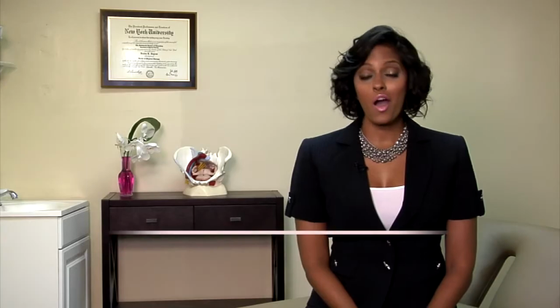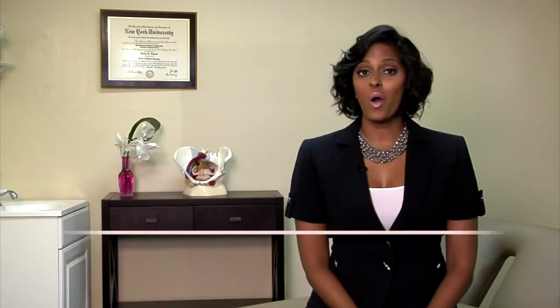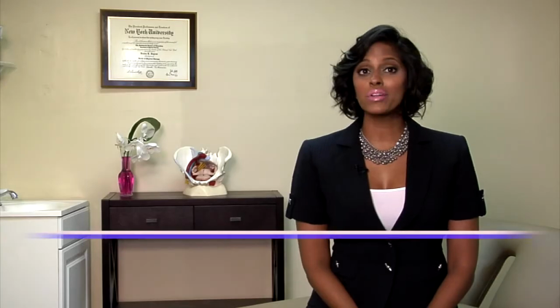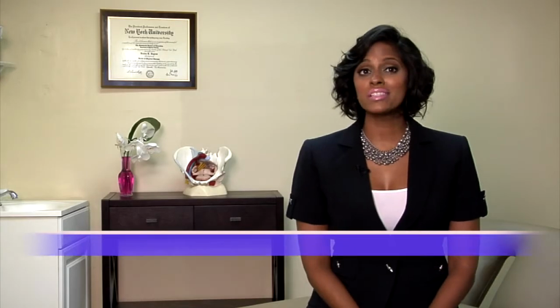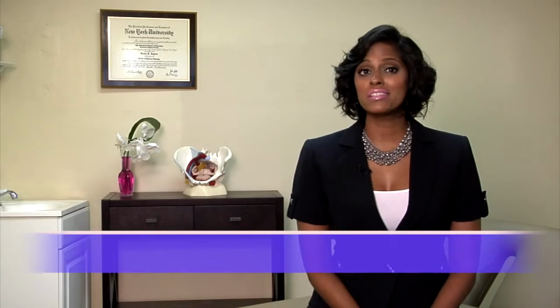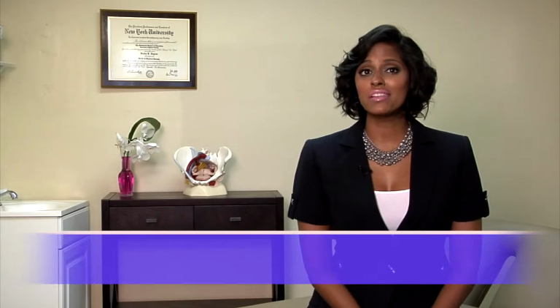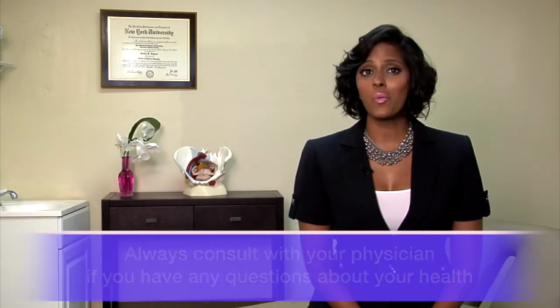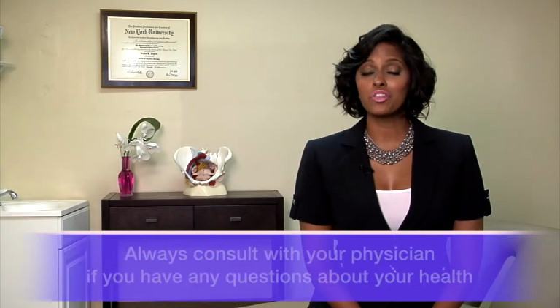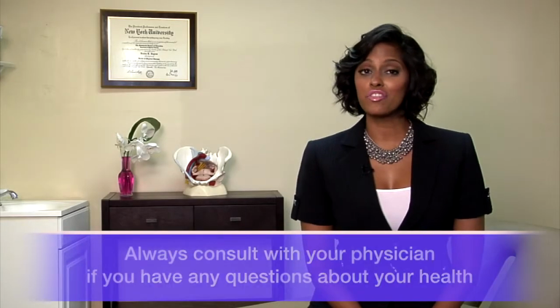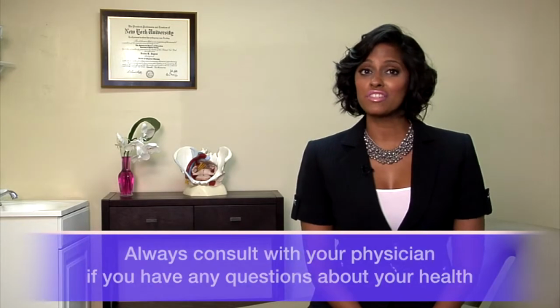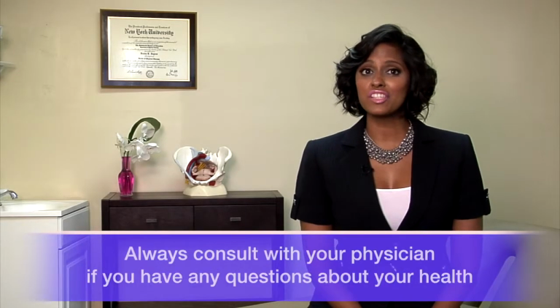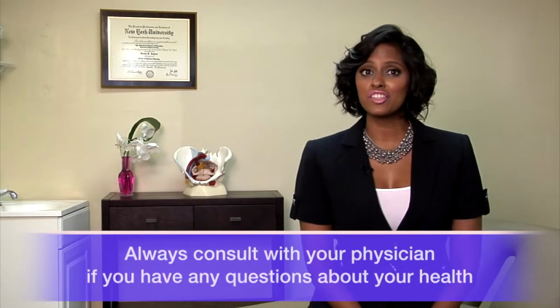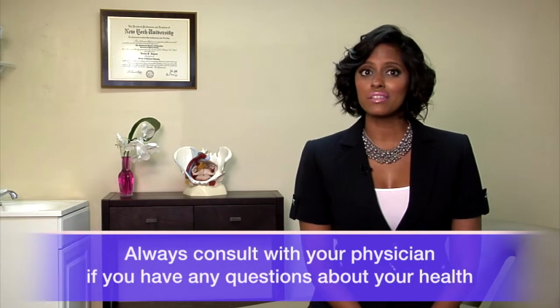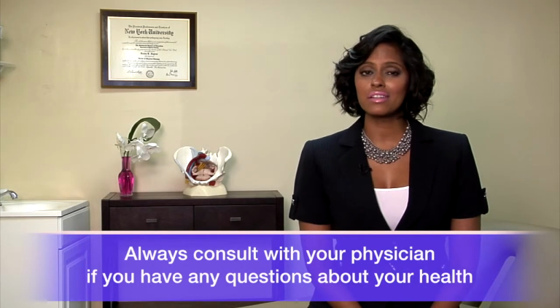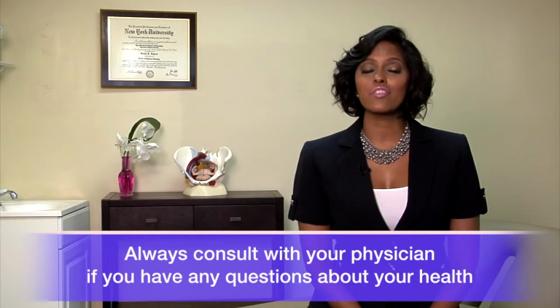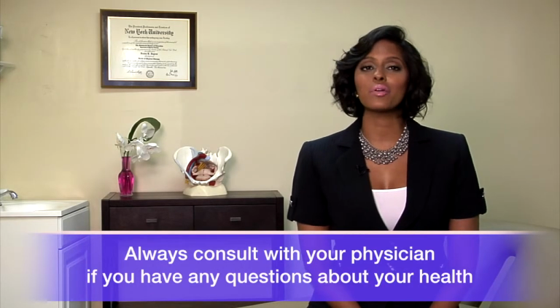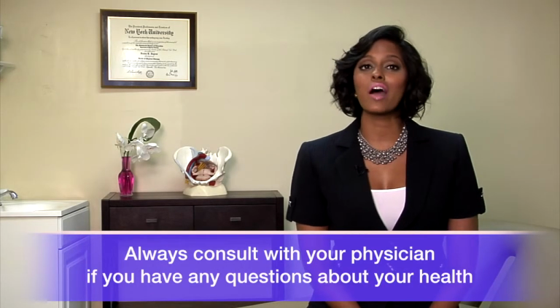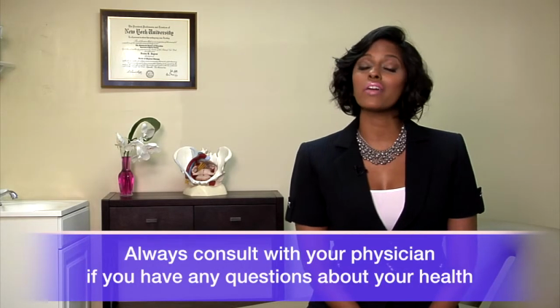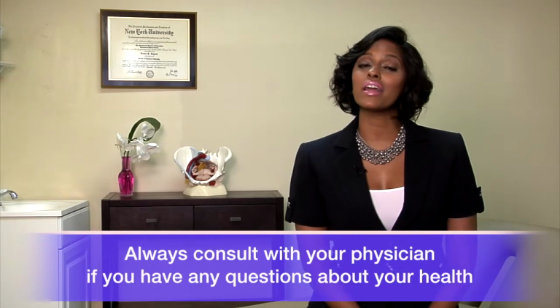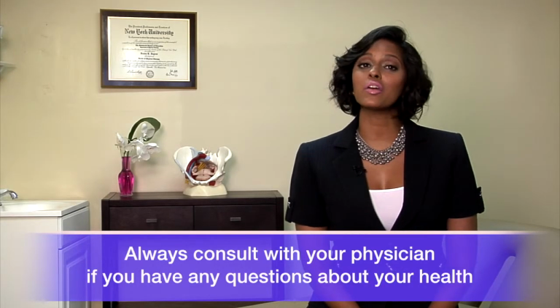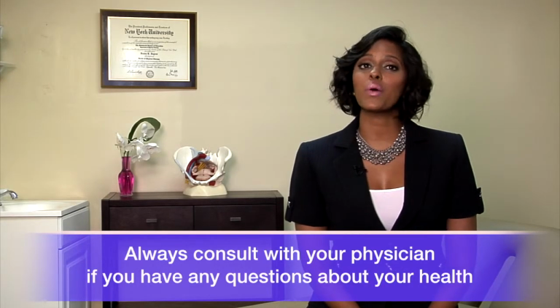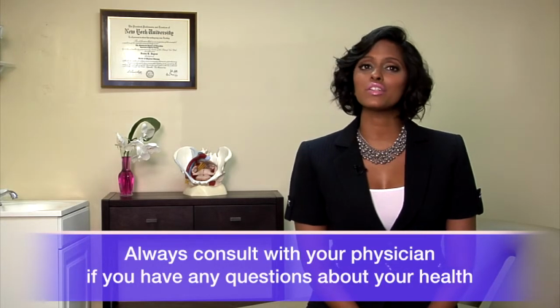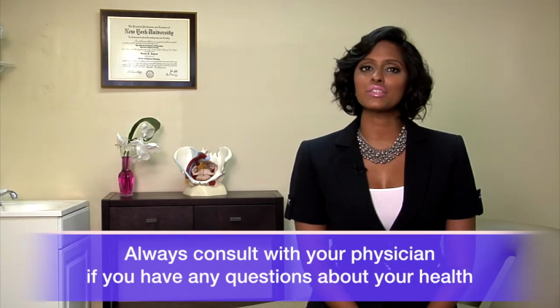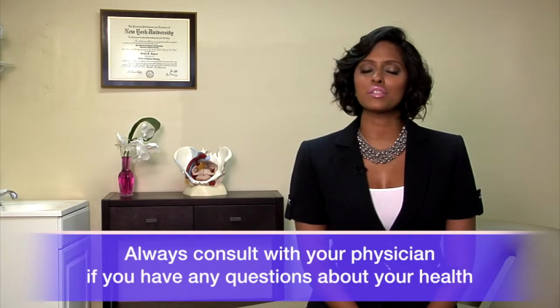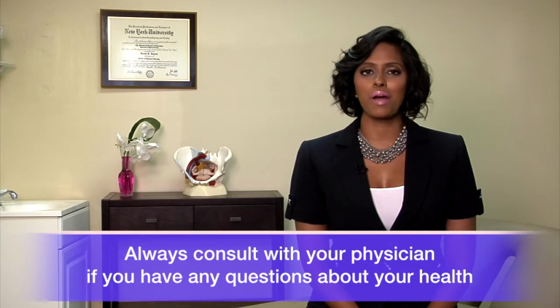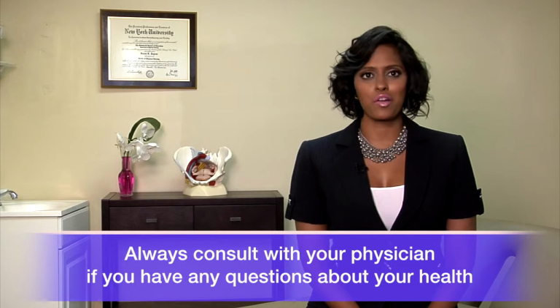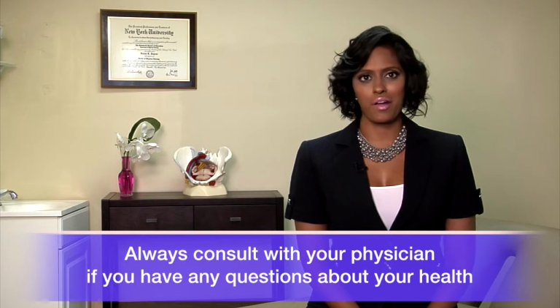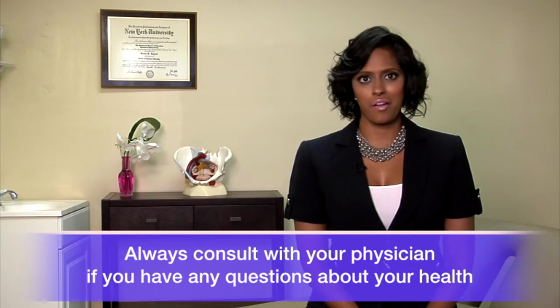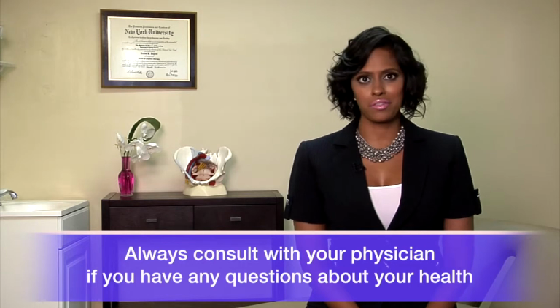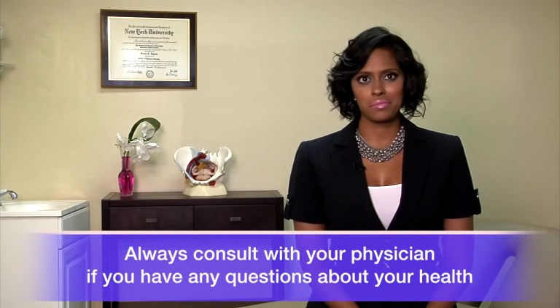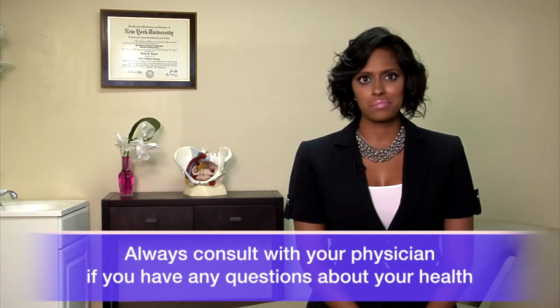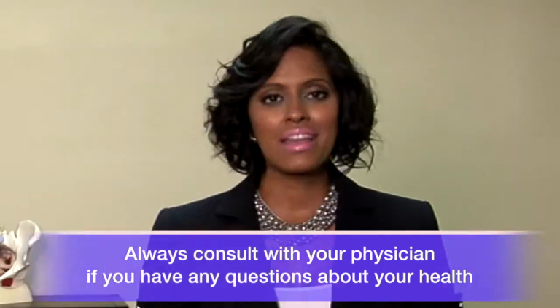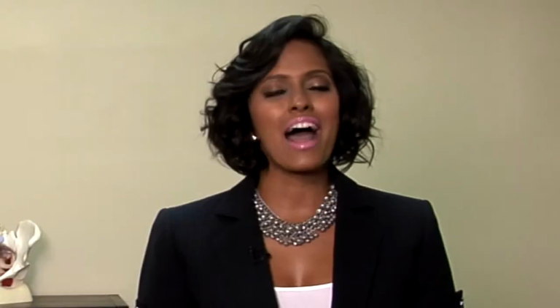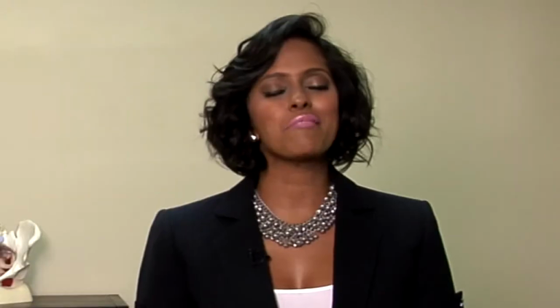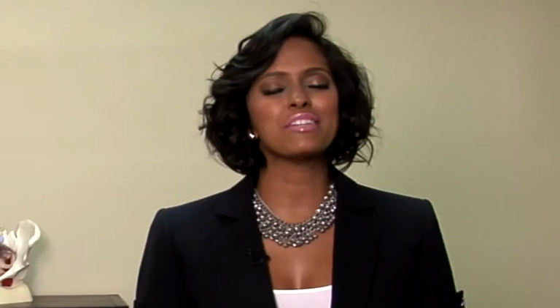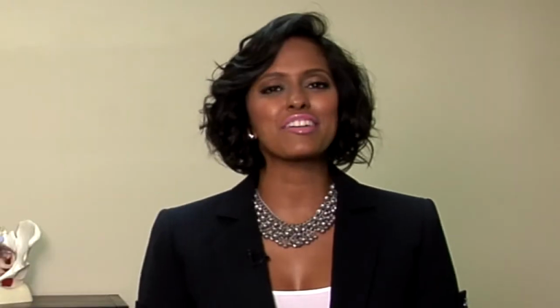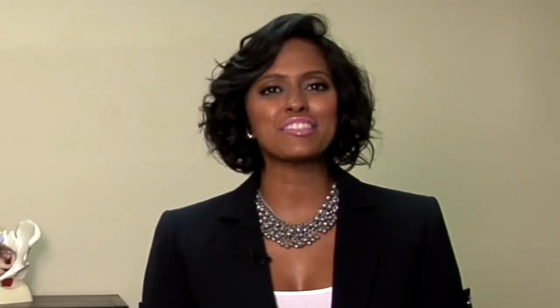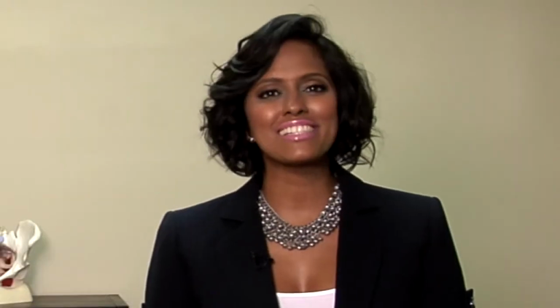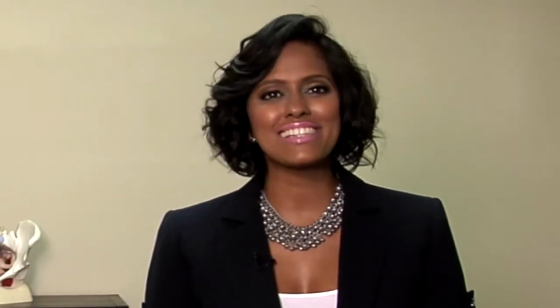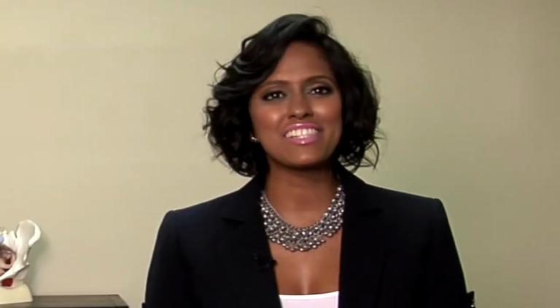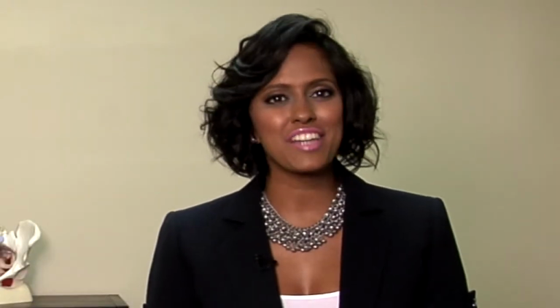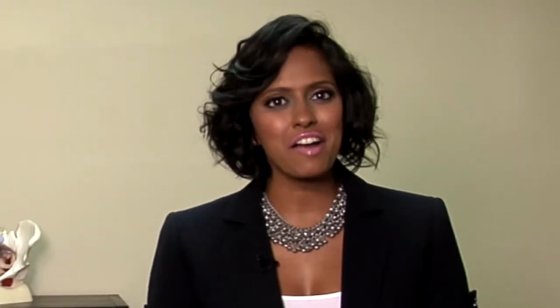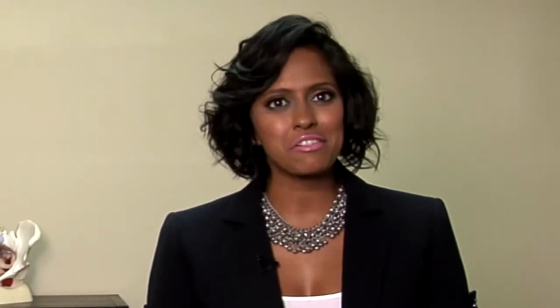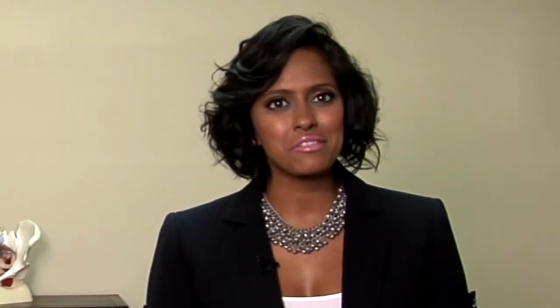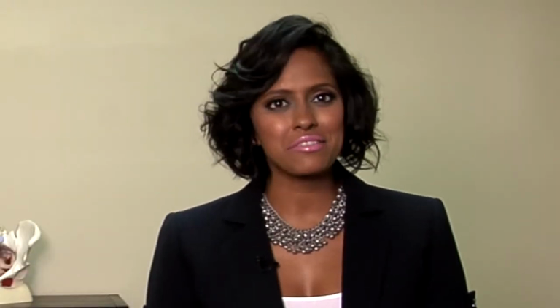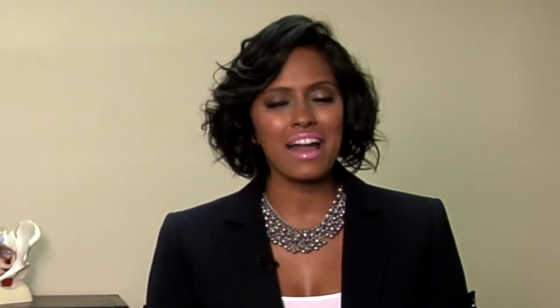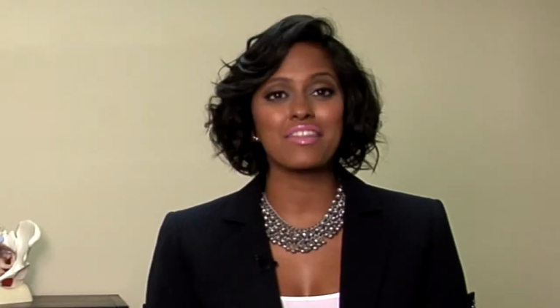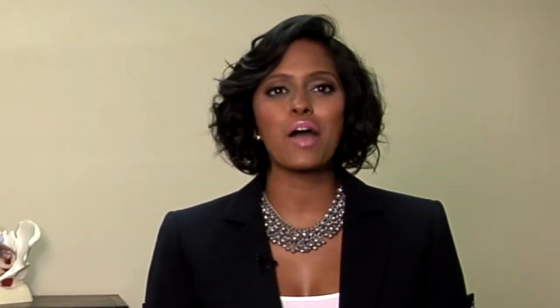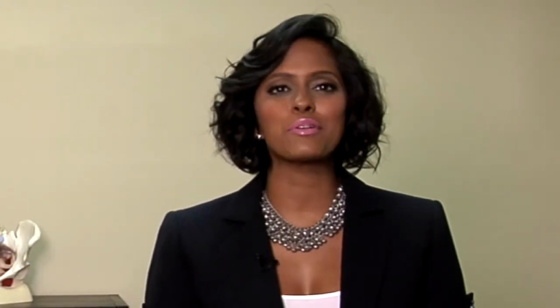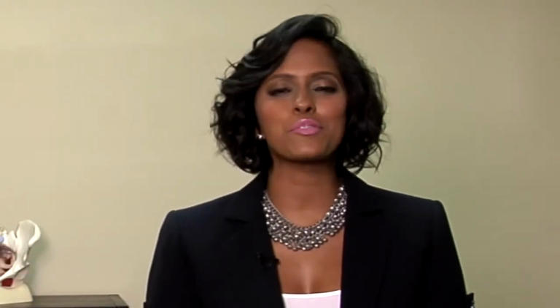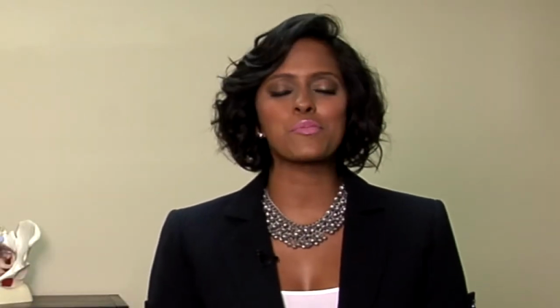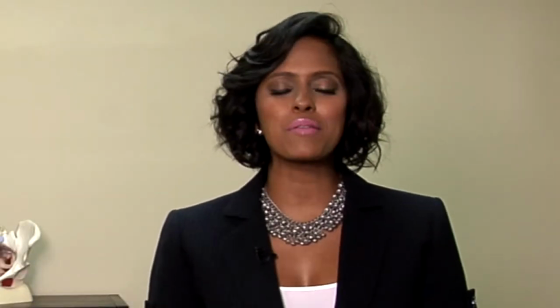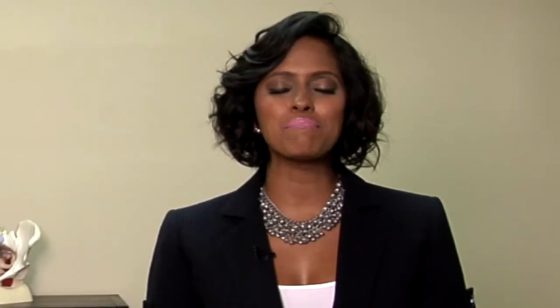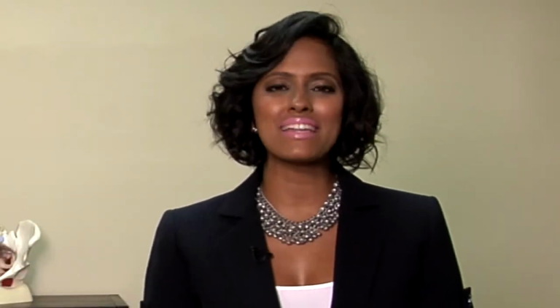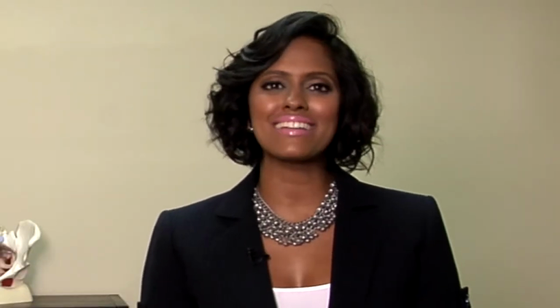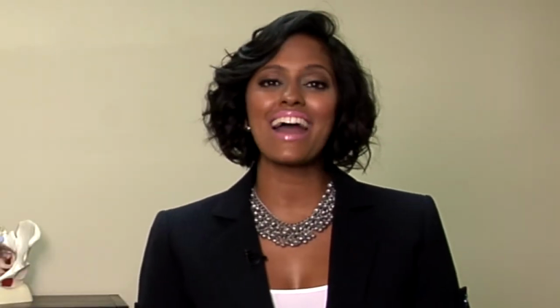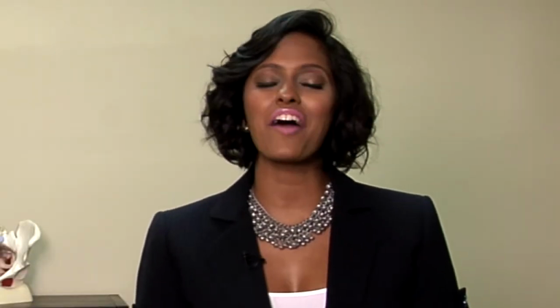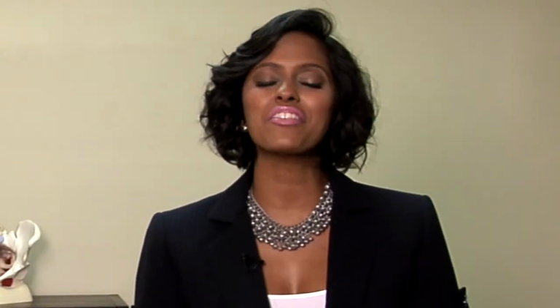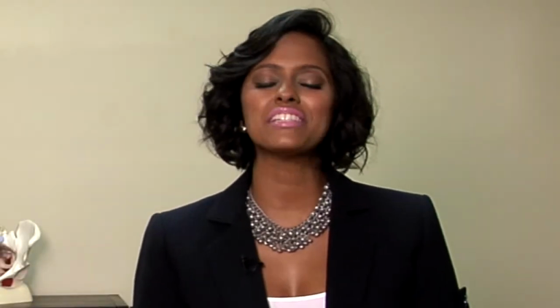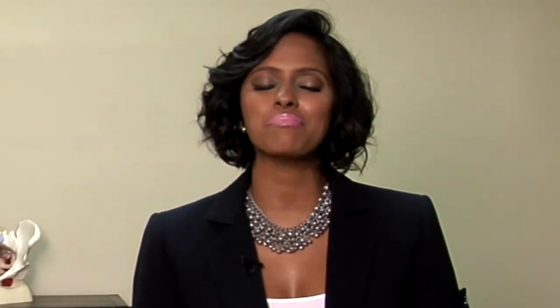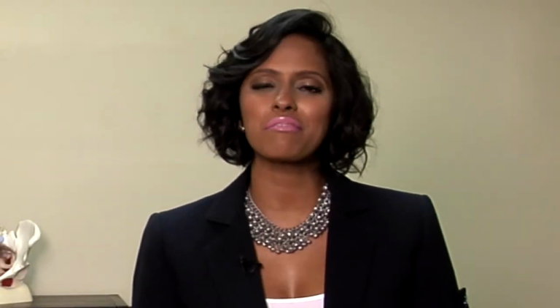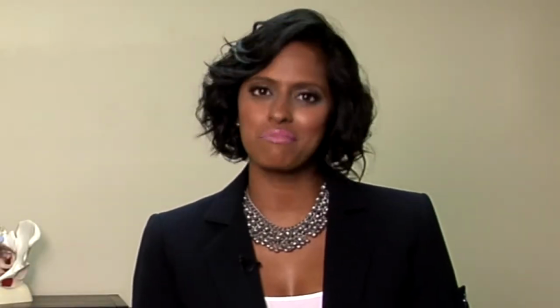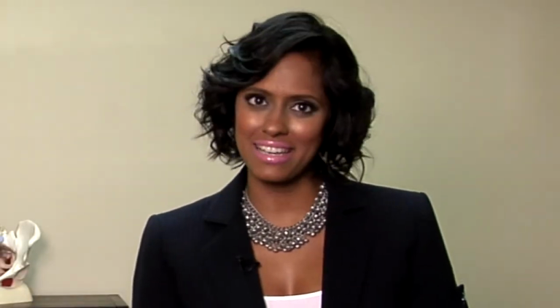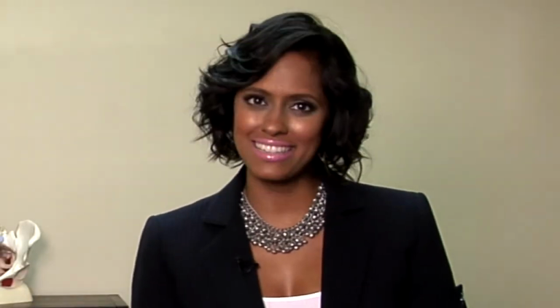Always consult with your physician if you have any questions about your health. I'm Dr. Denise Jagrow, and that was your one-minute health tip of the week.